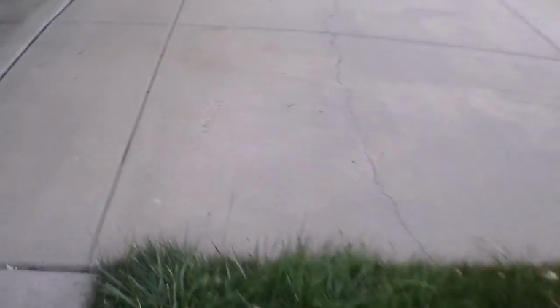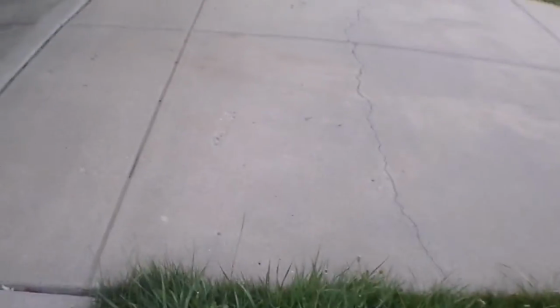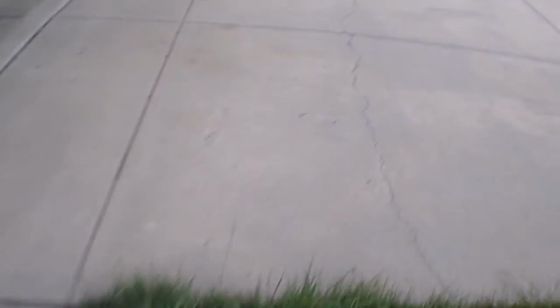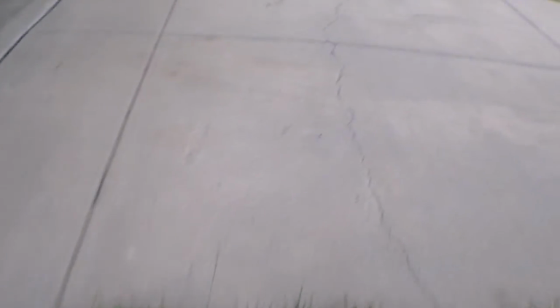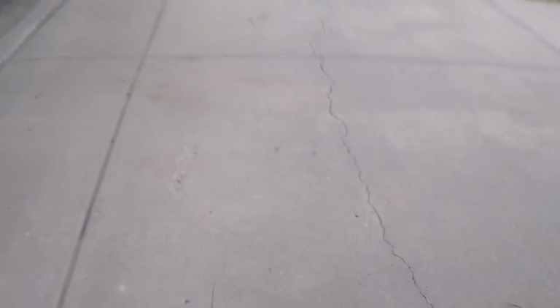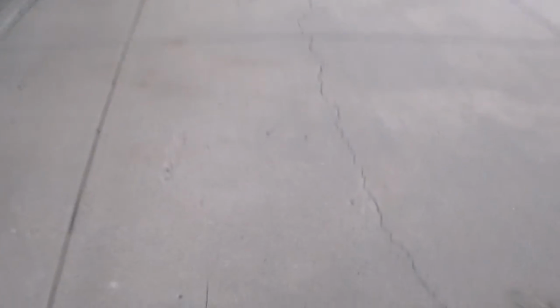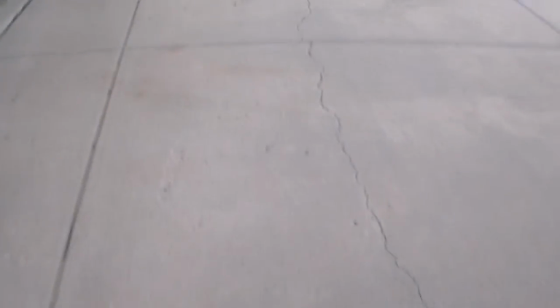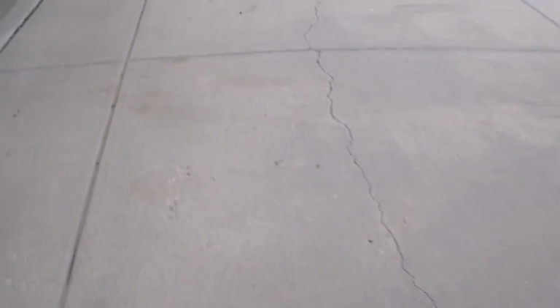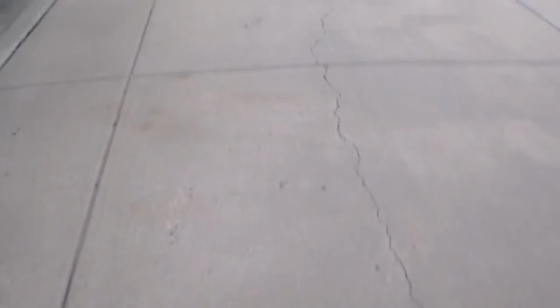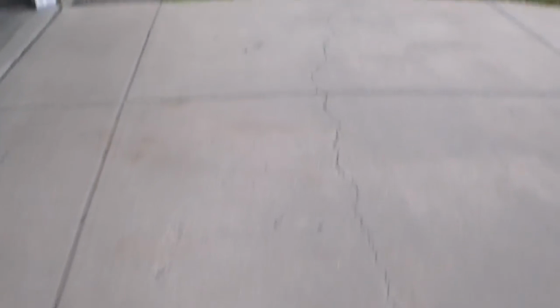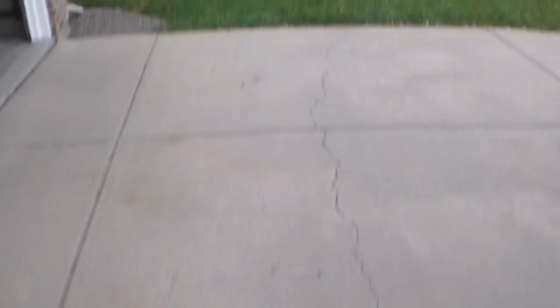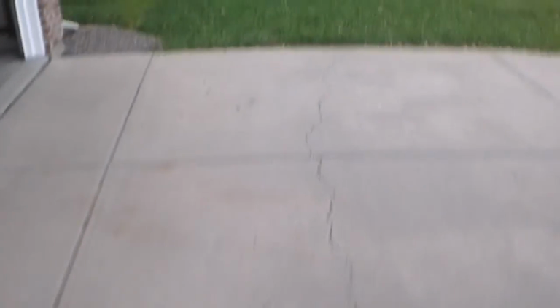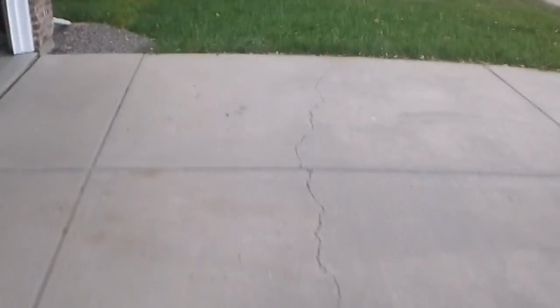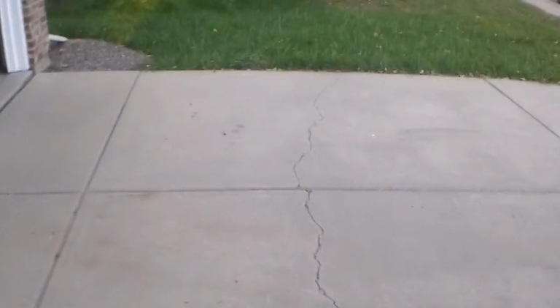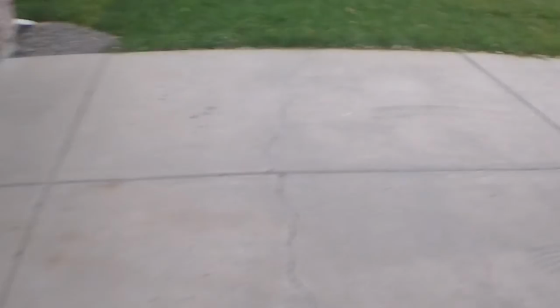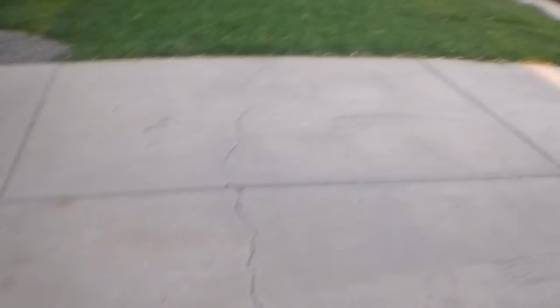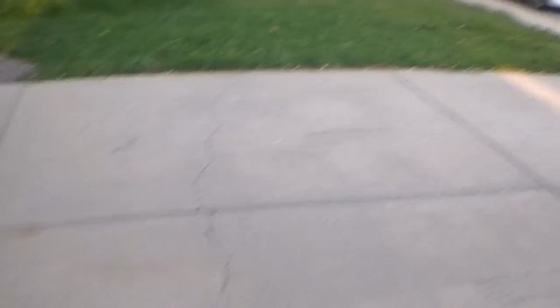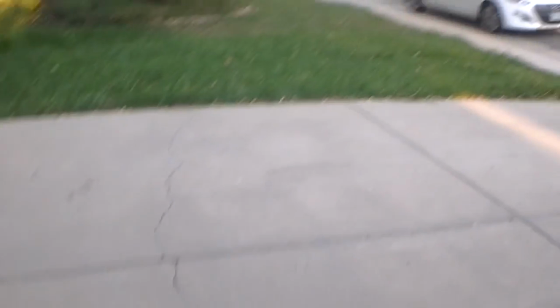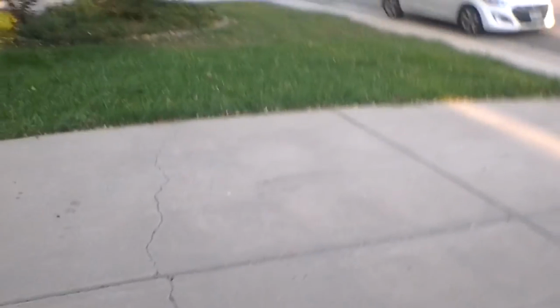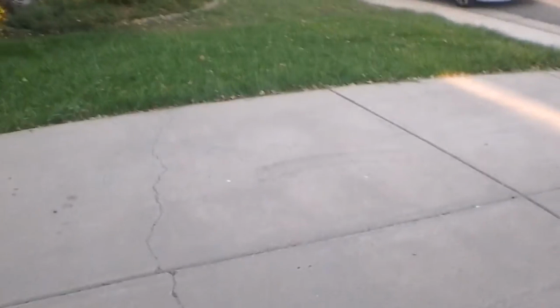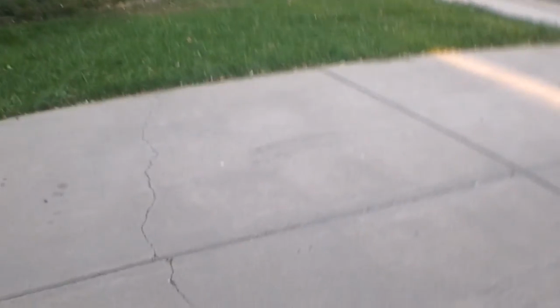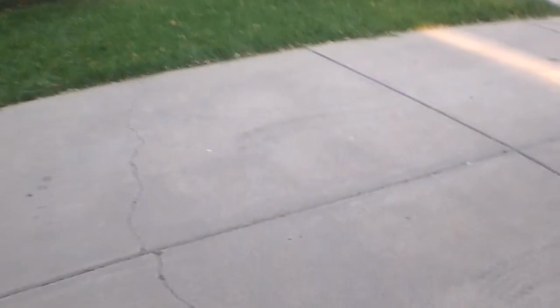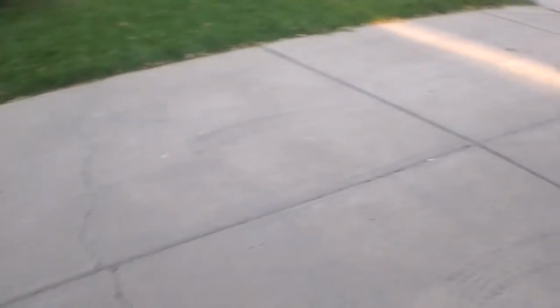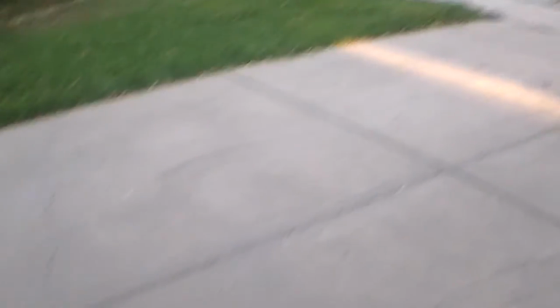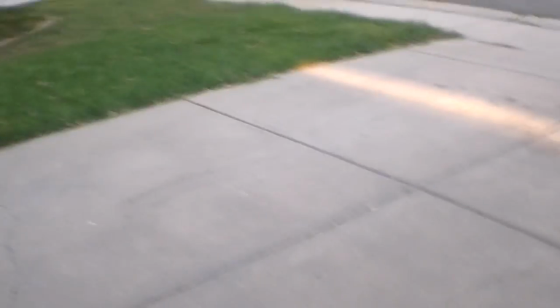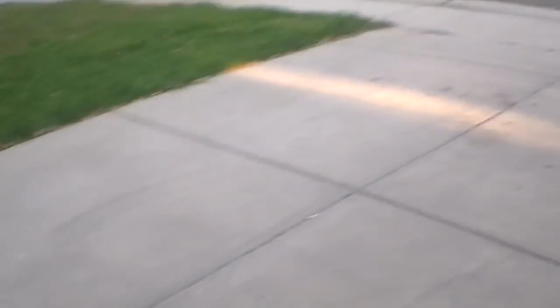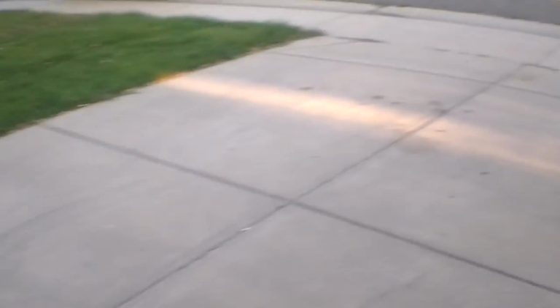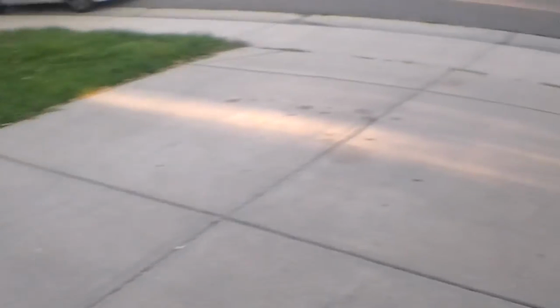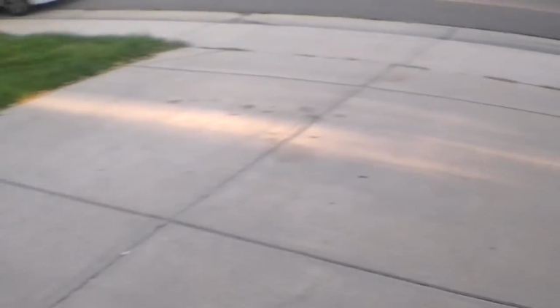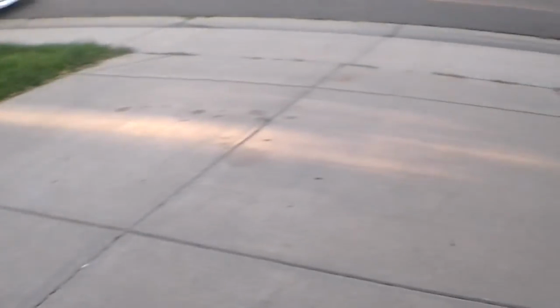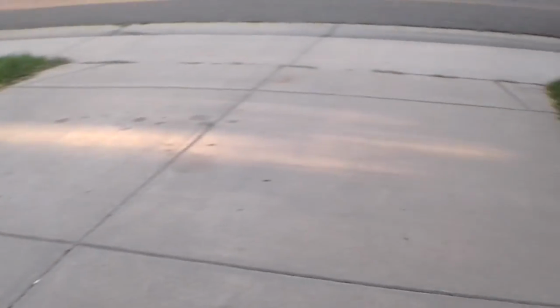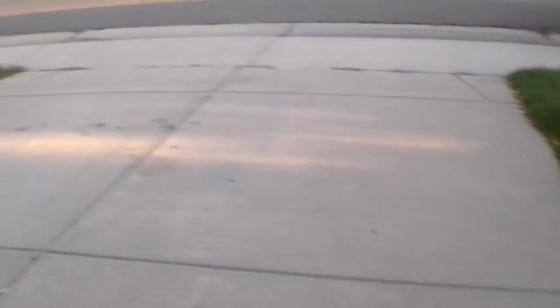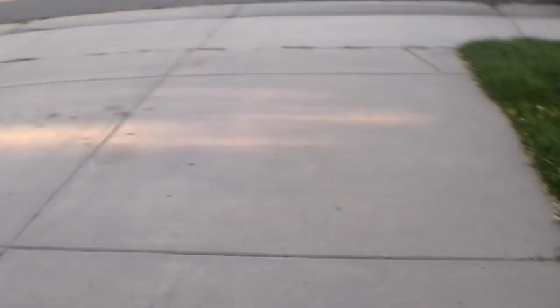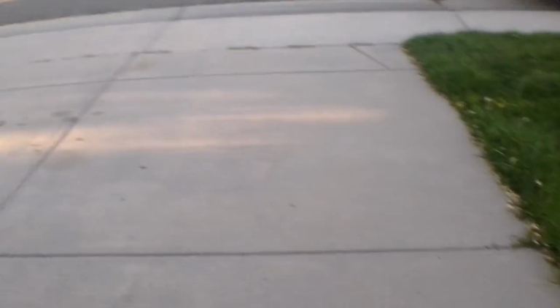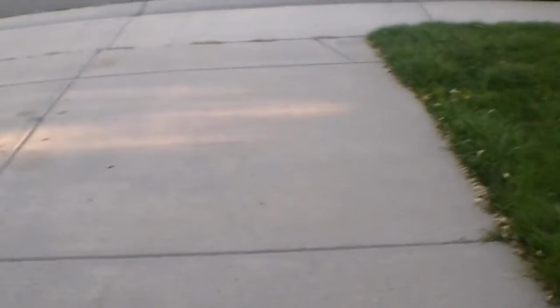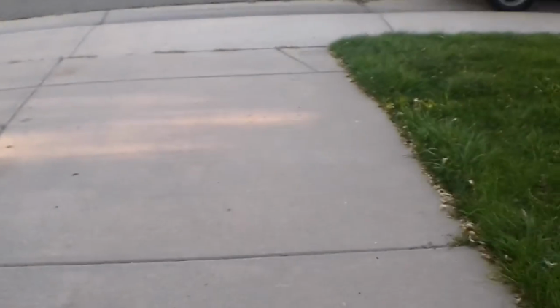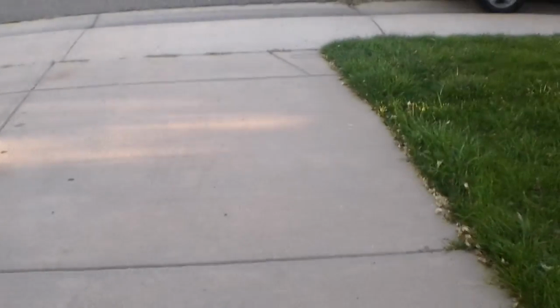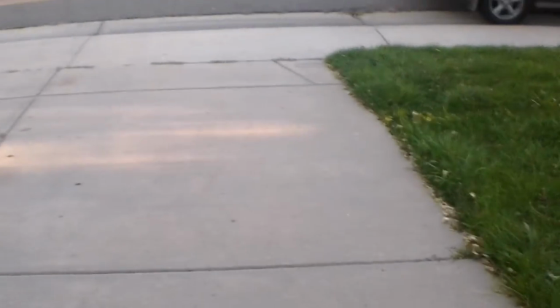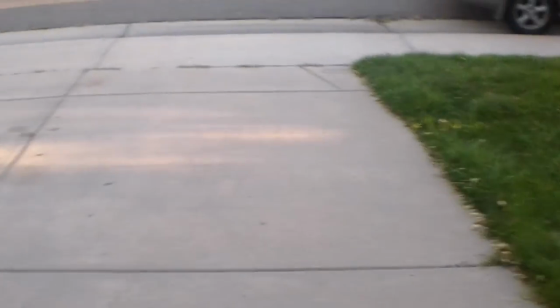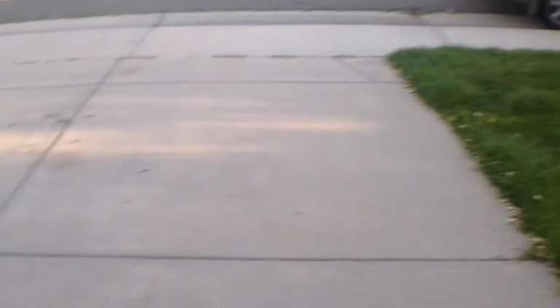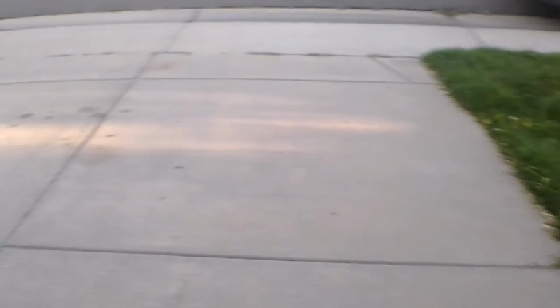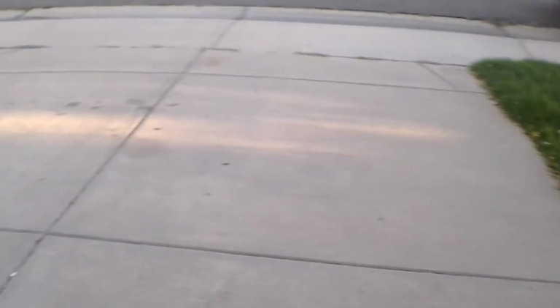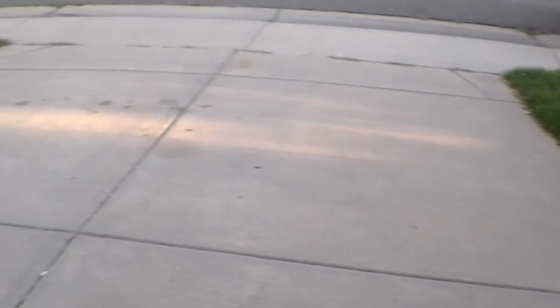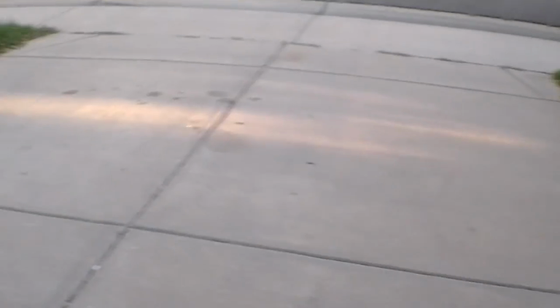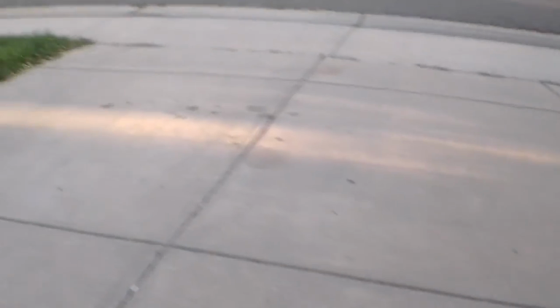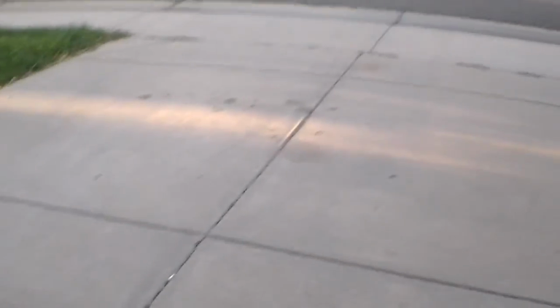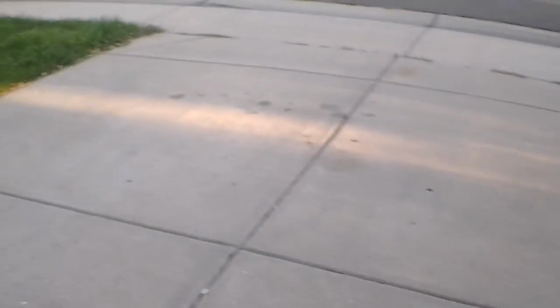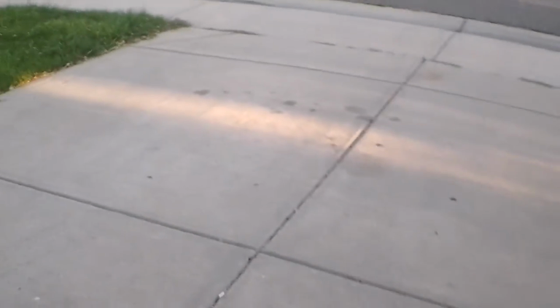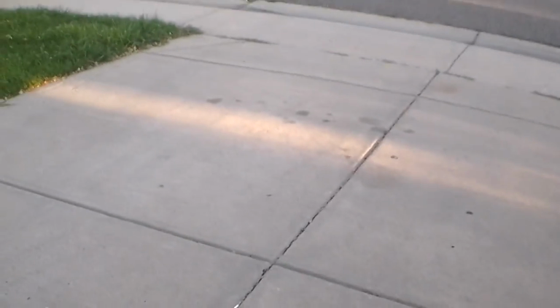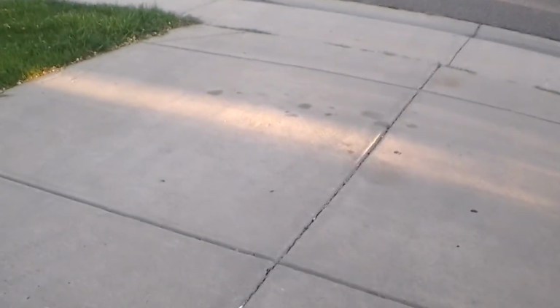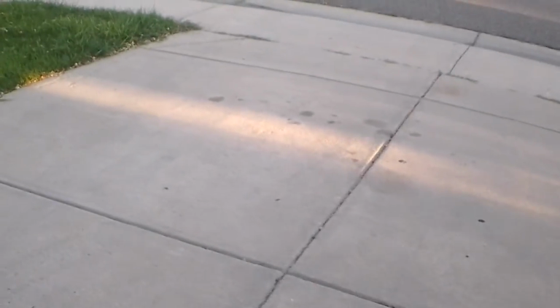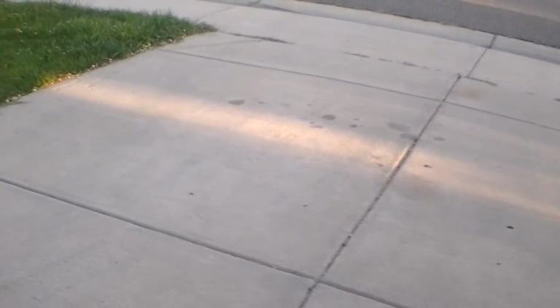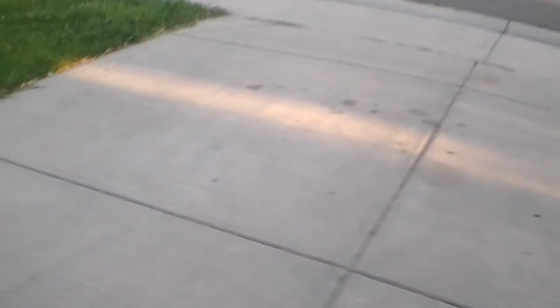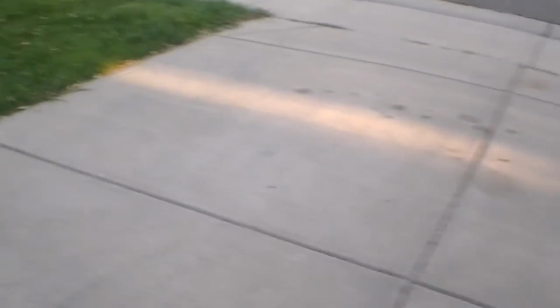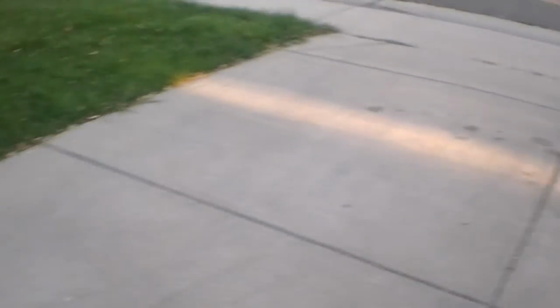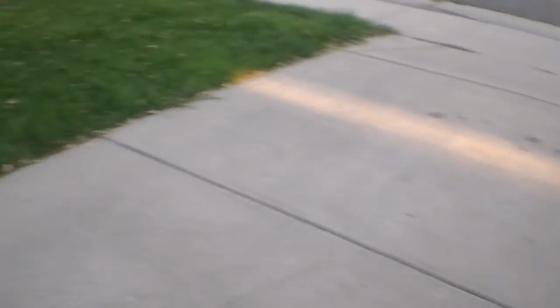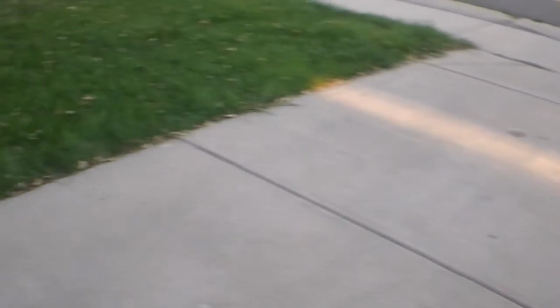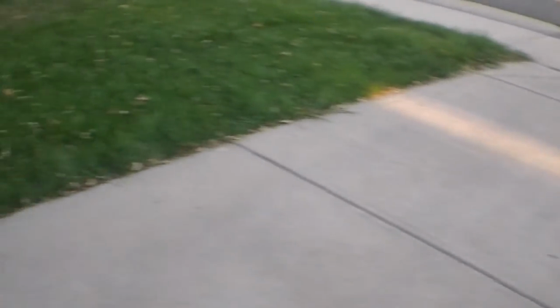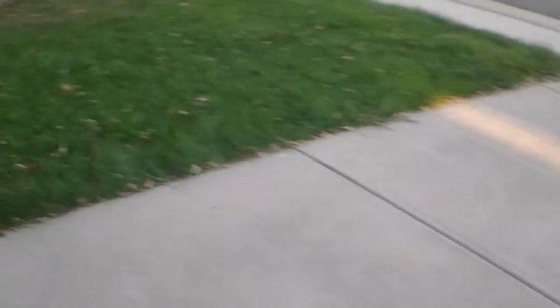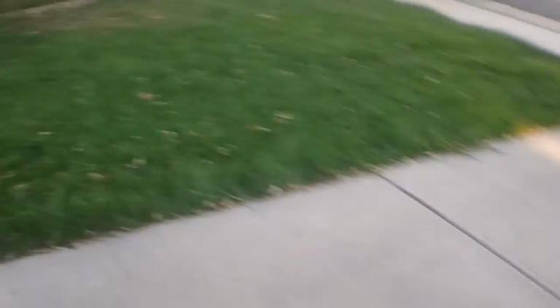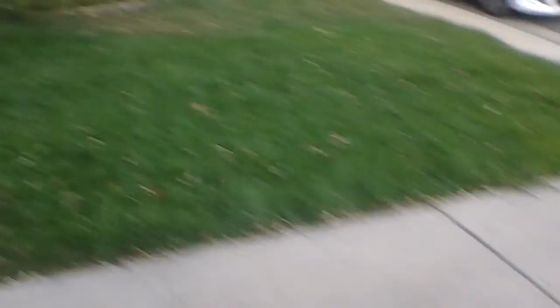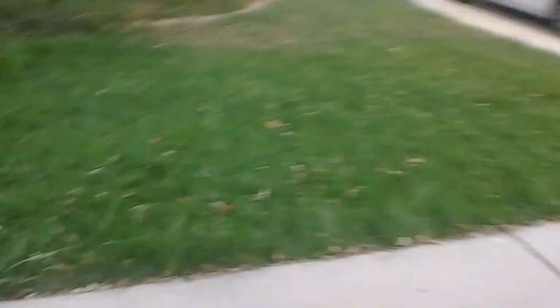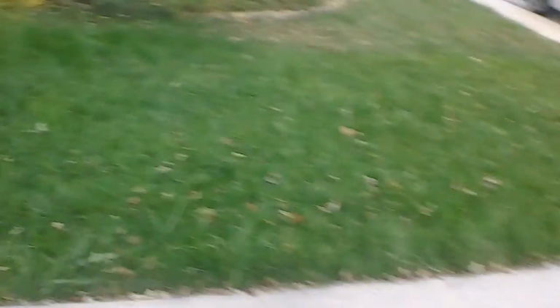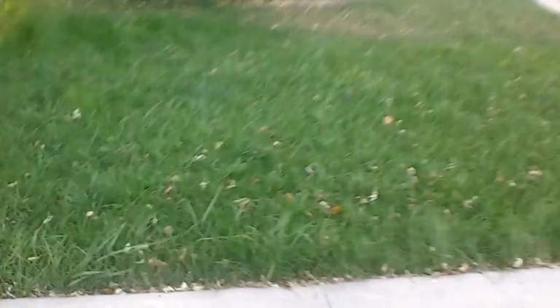The driveway has a crack all the way across. A few light oil stains.